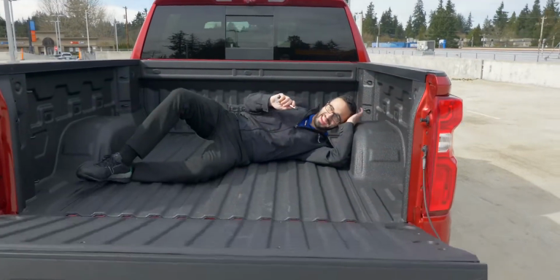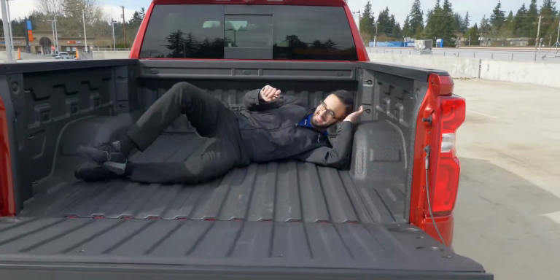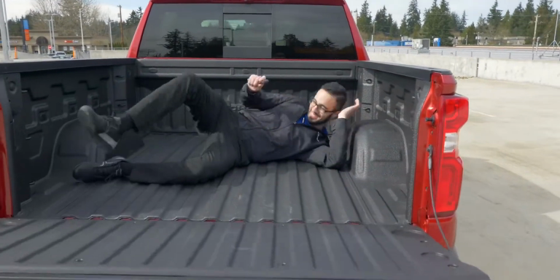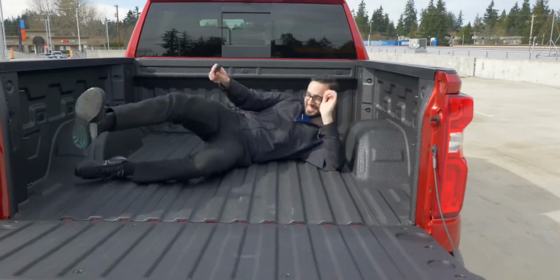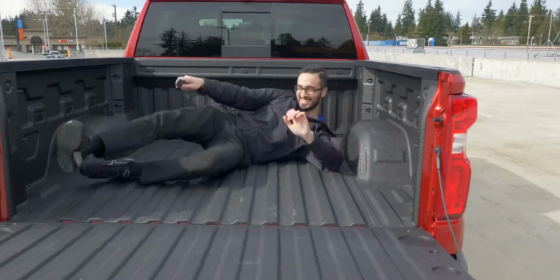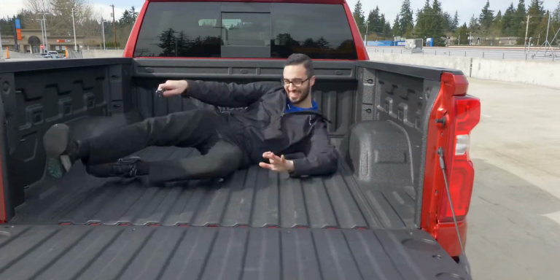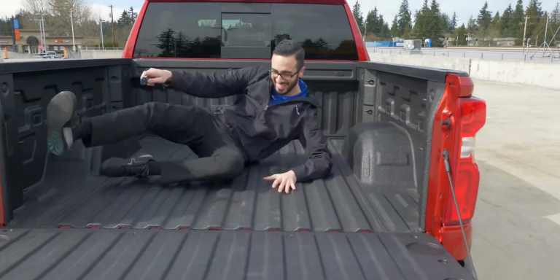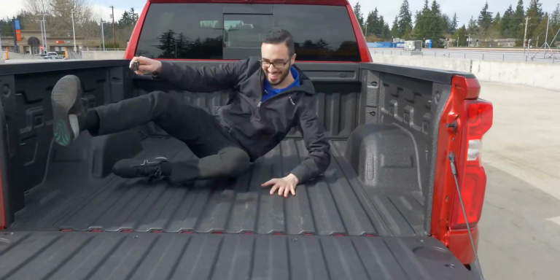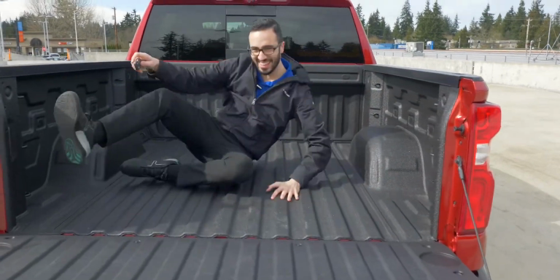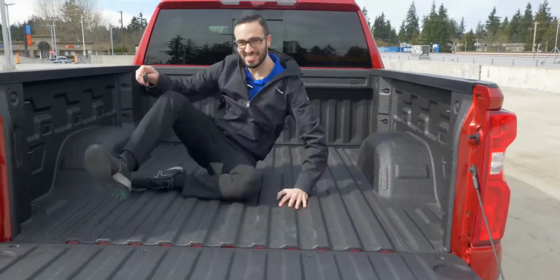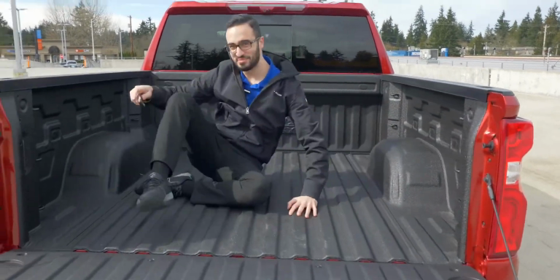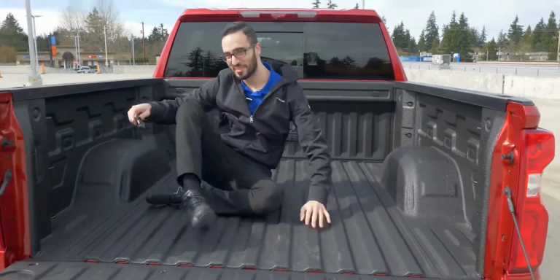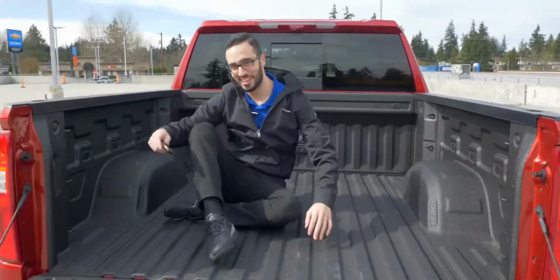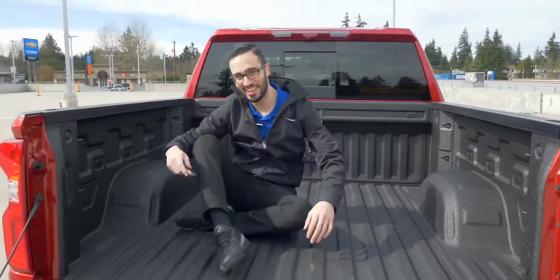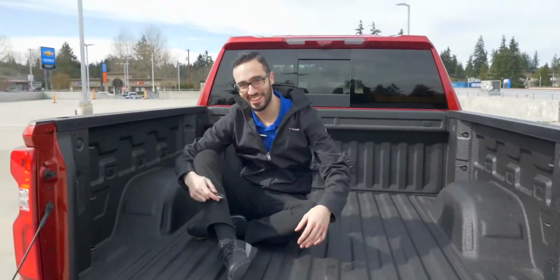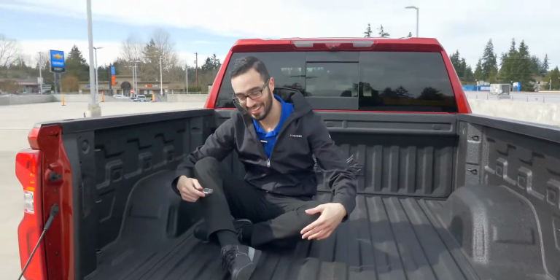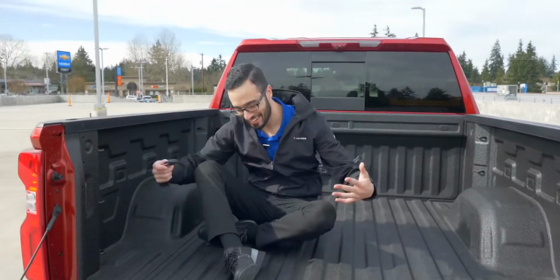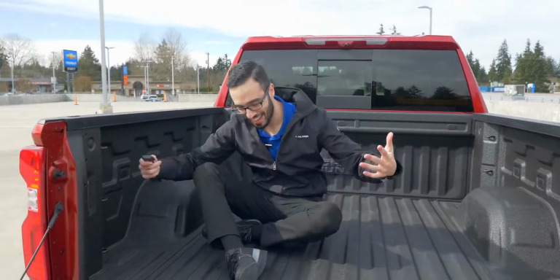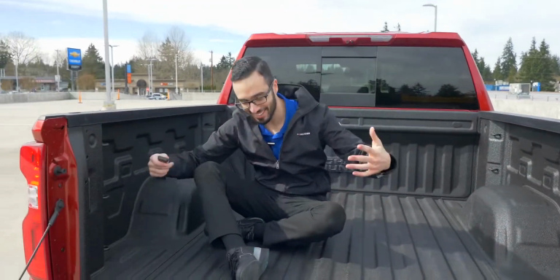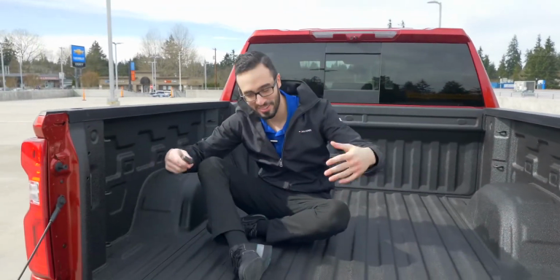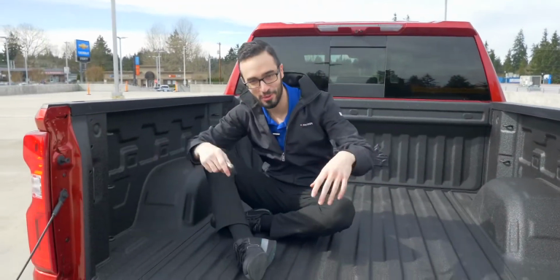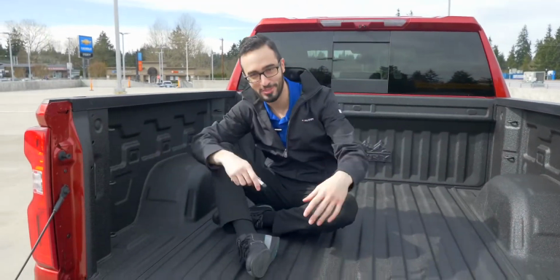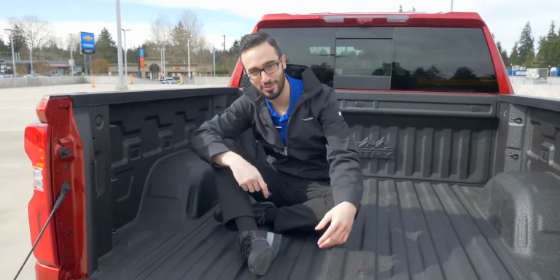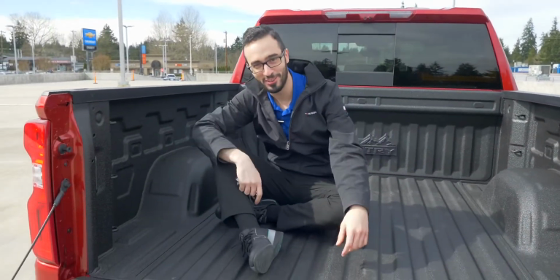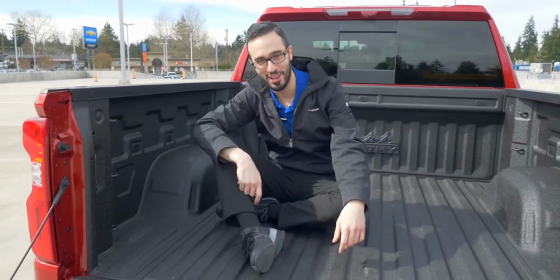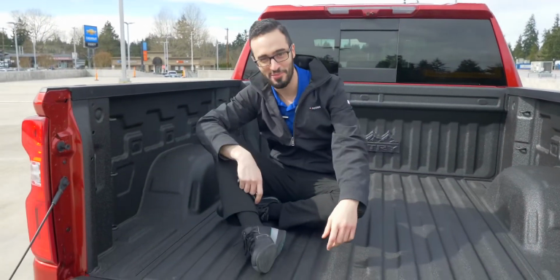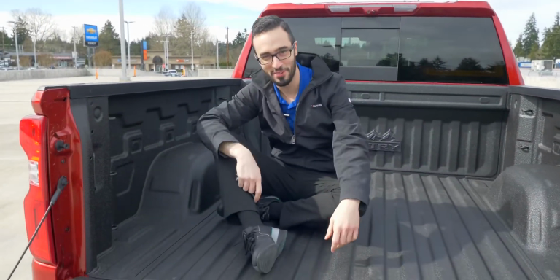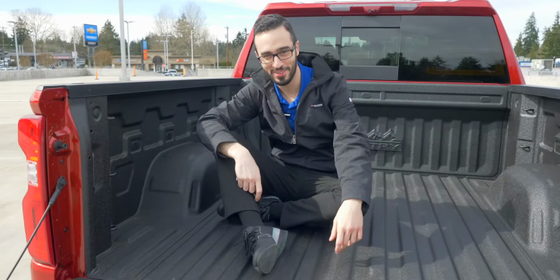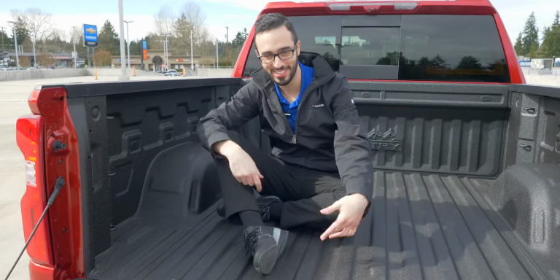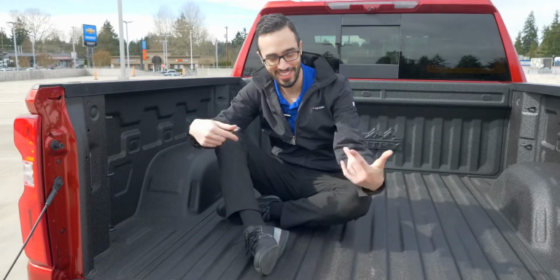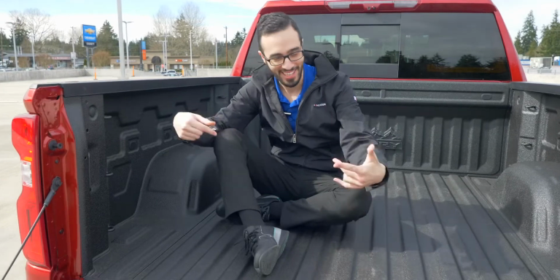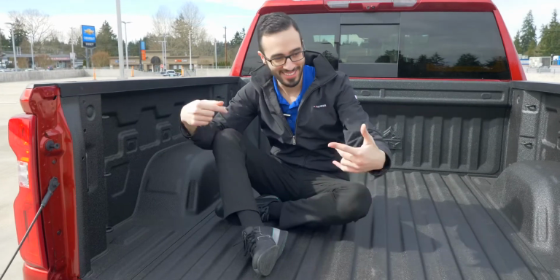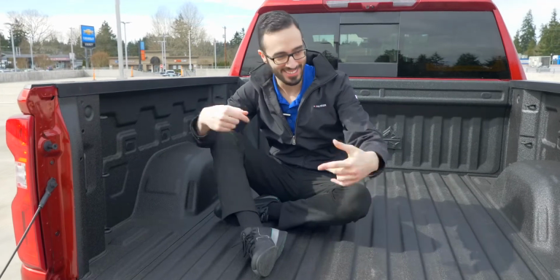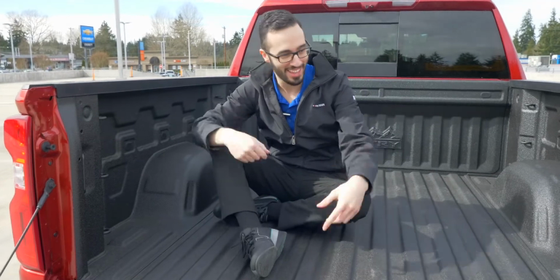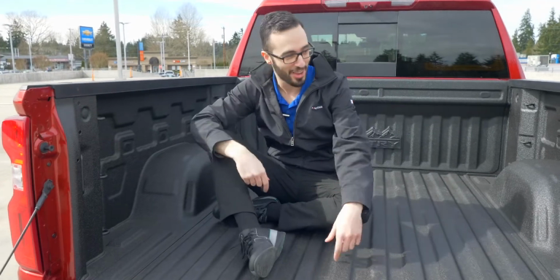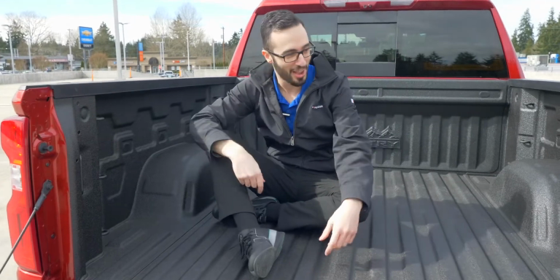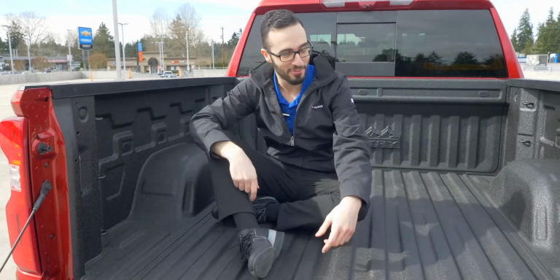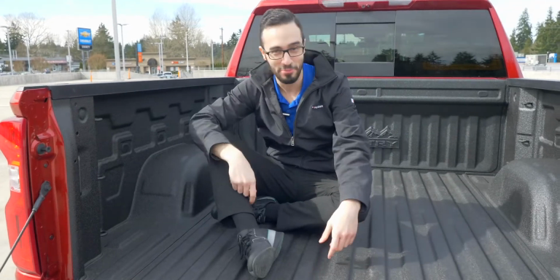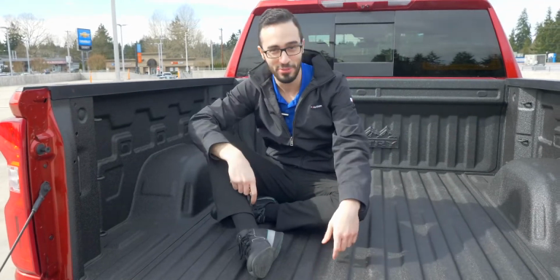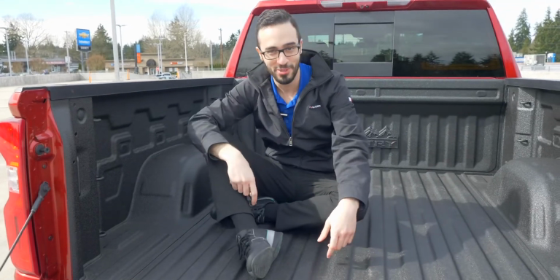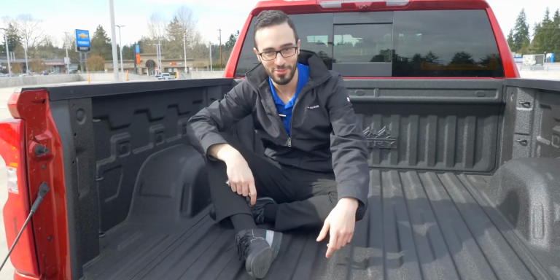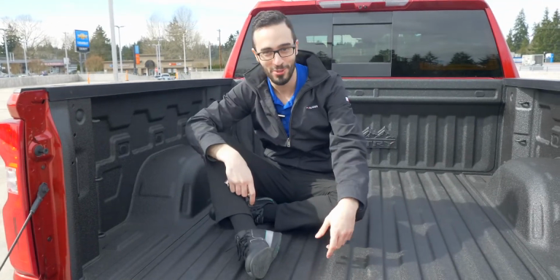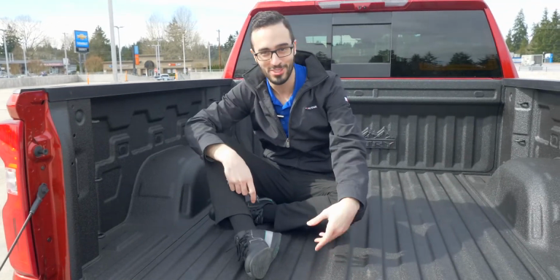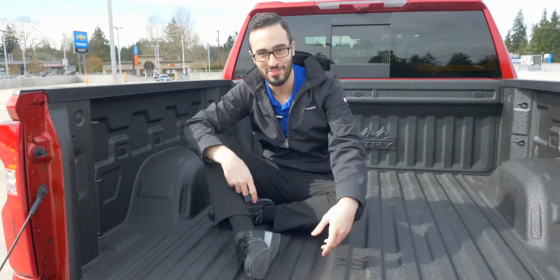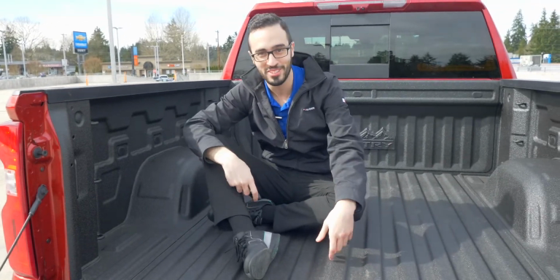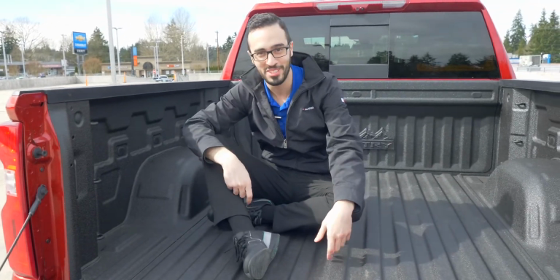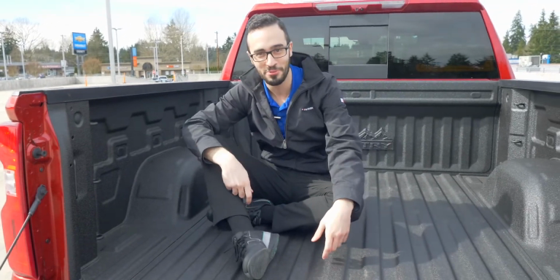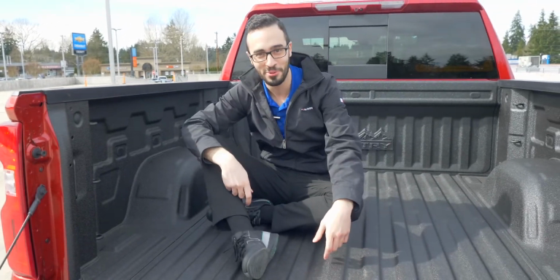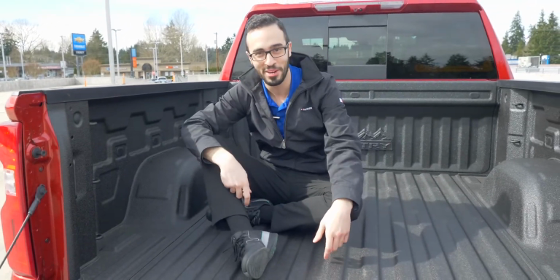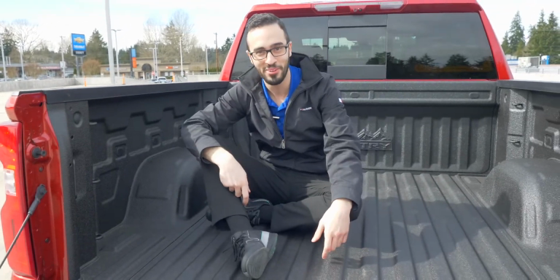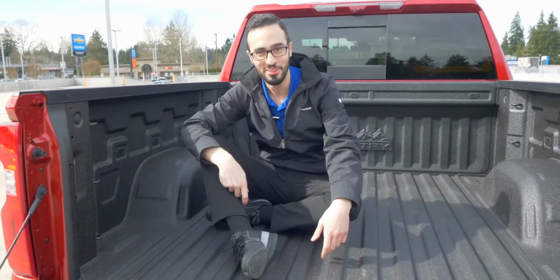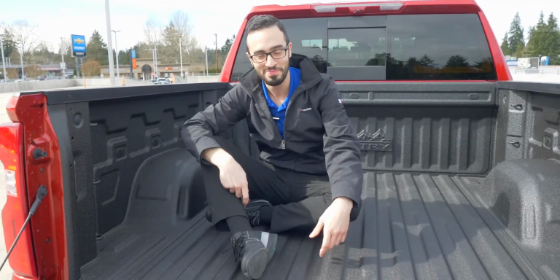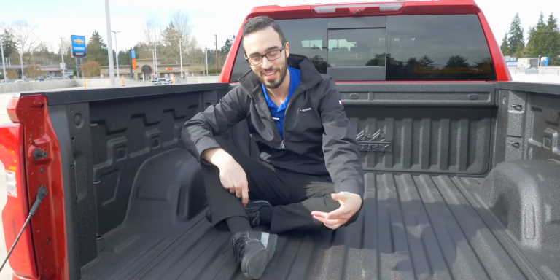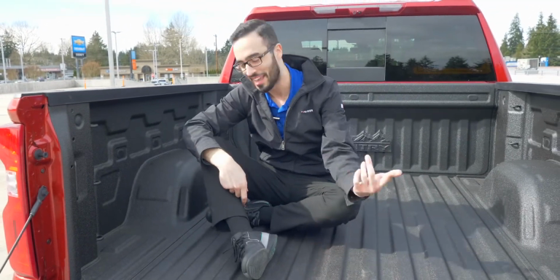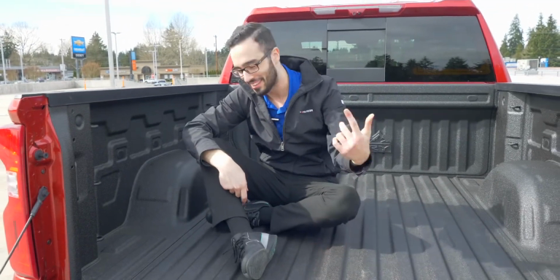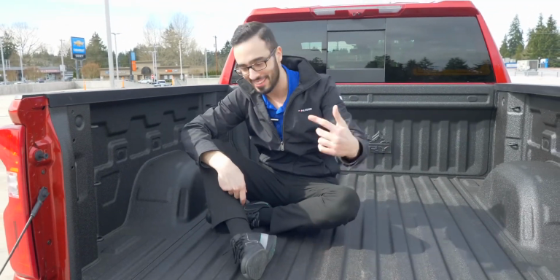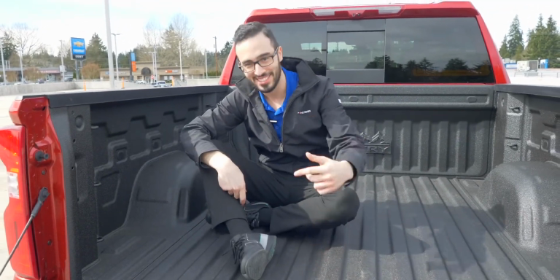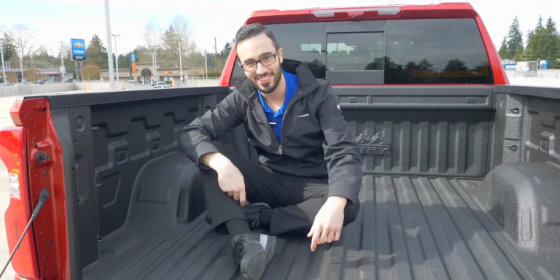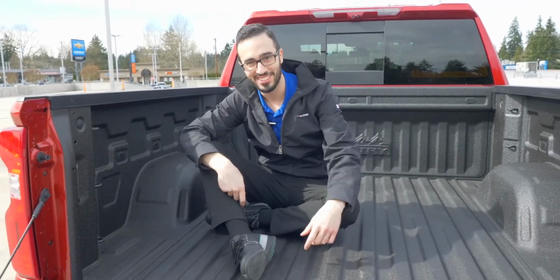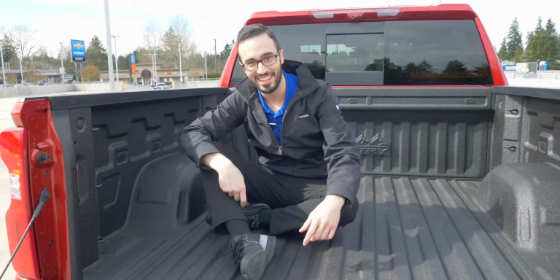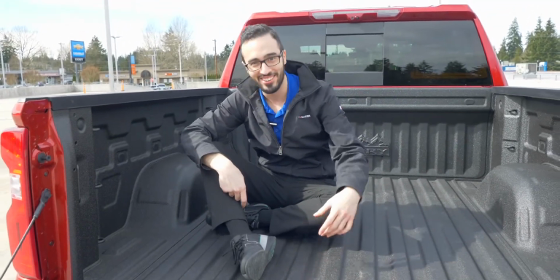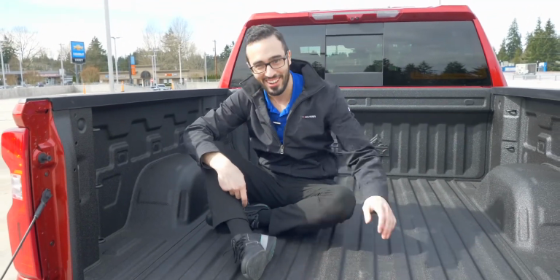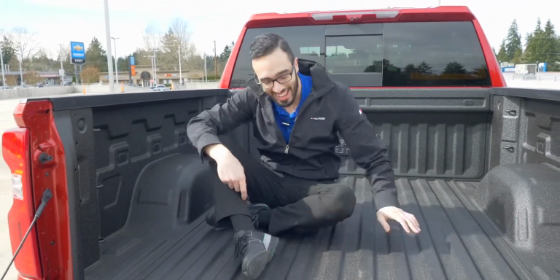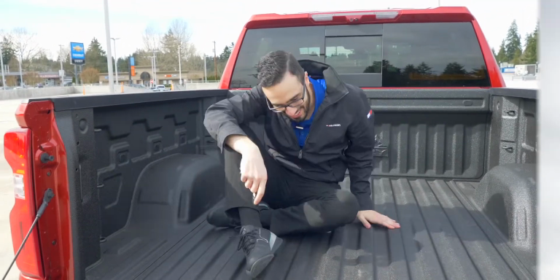Hey, it's me again, Ali from Chevrolet A Favorite. Today I have the beautiful Chevy Silverado. Let's go take a look at it.